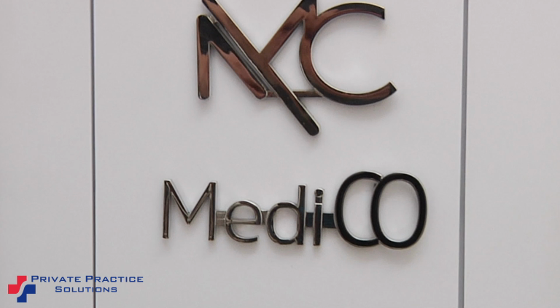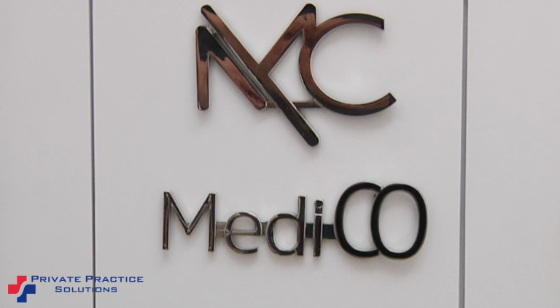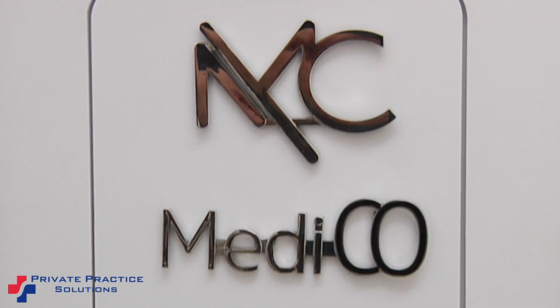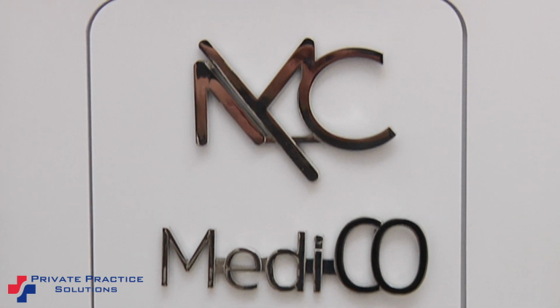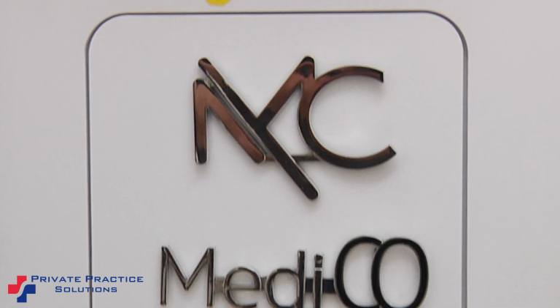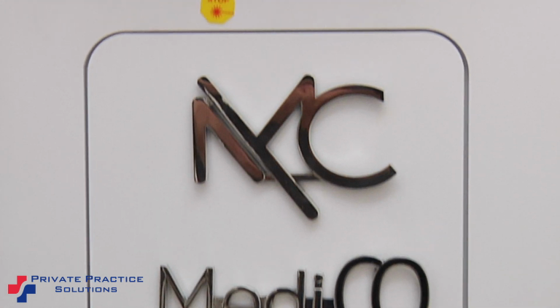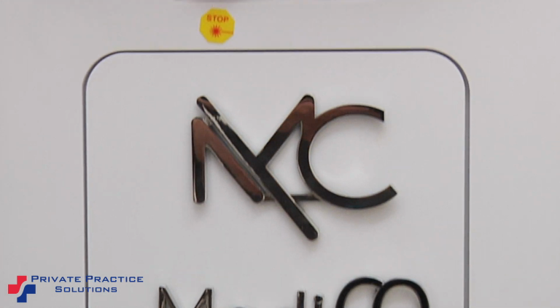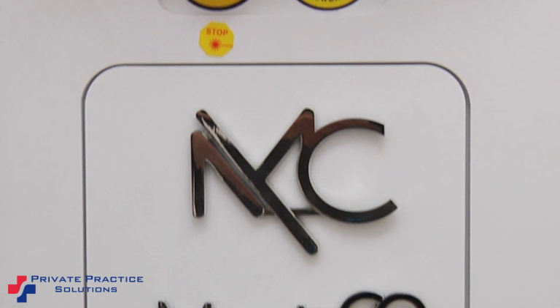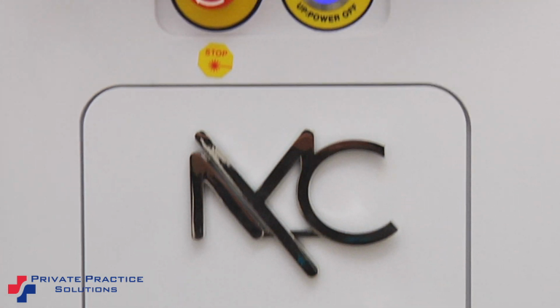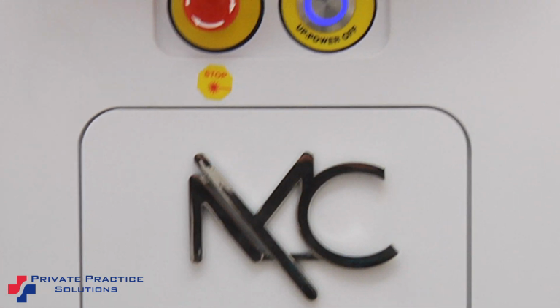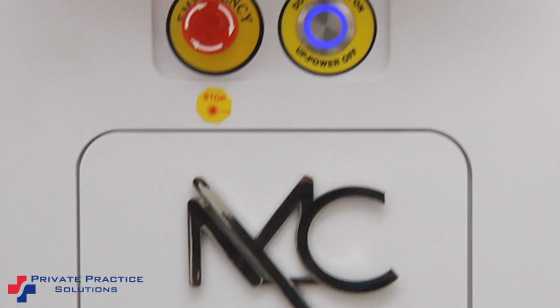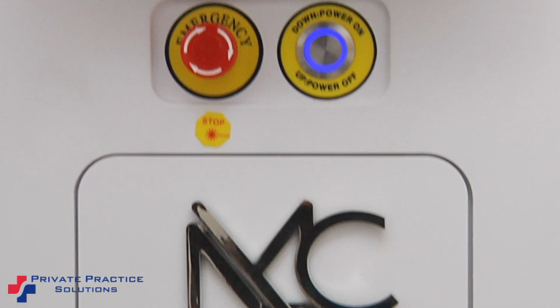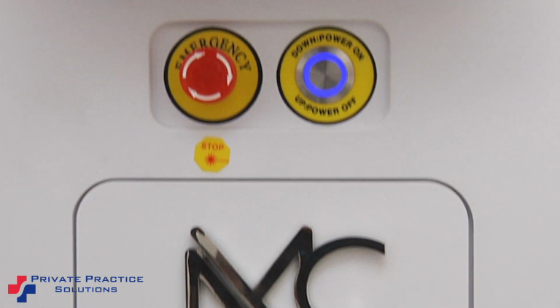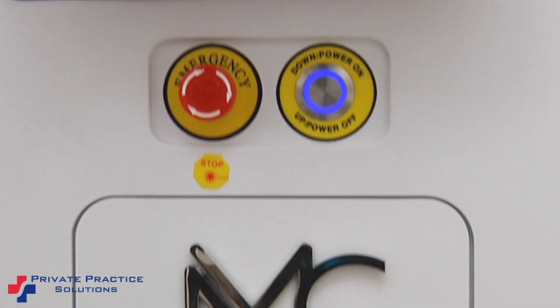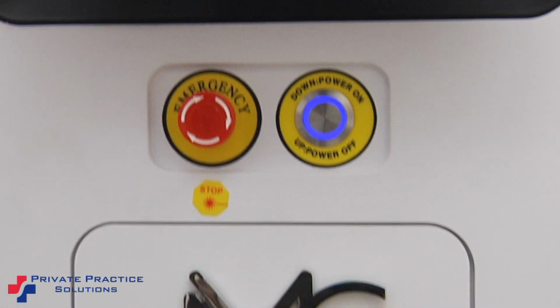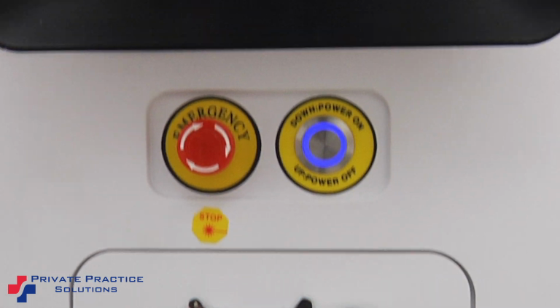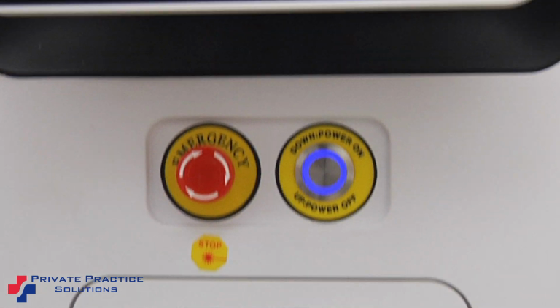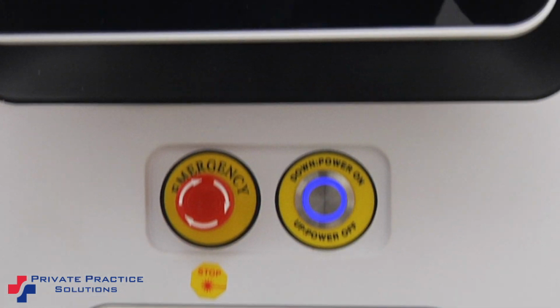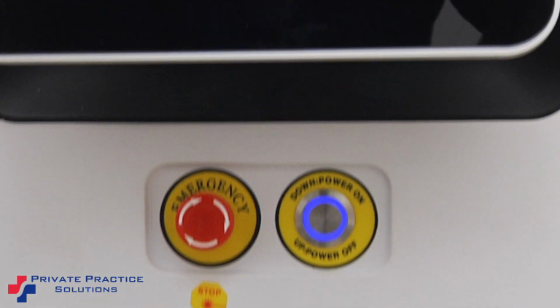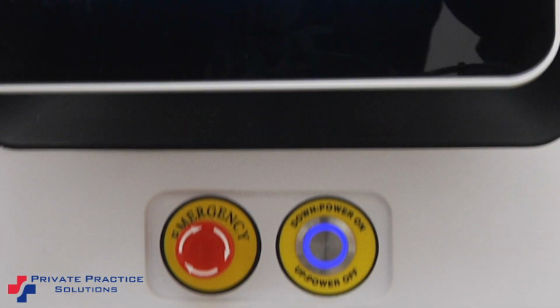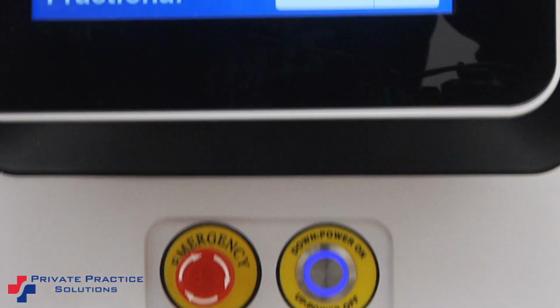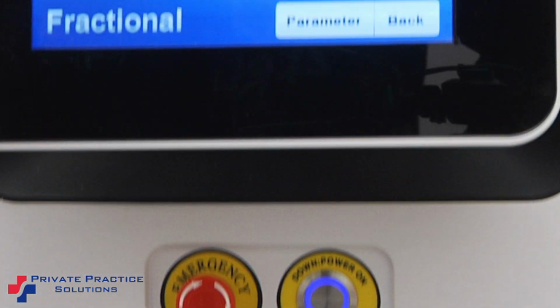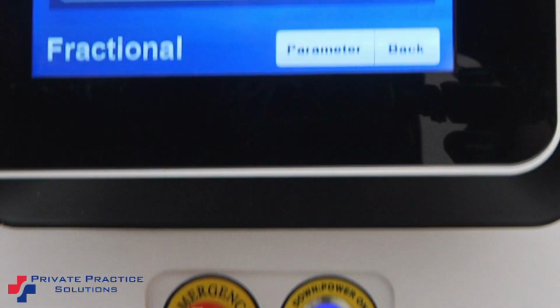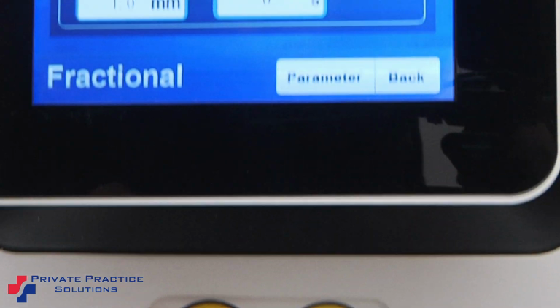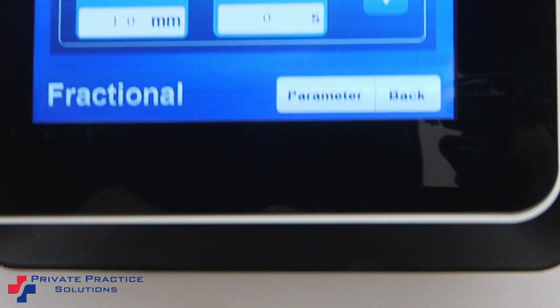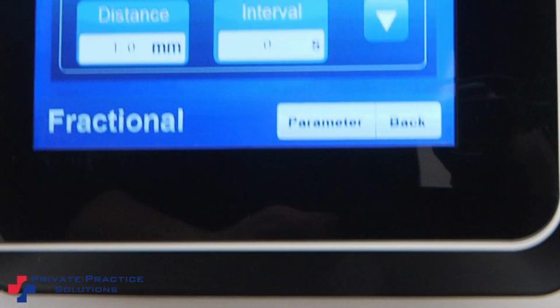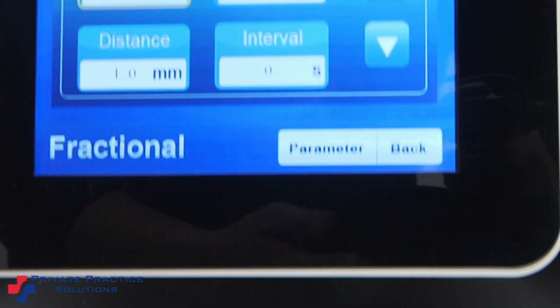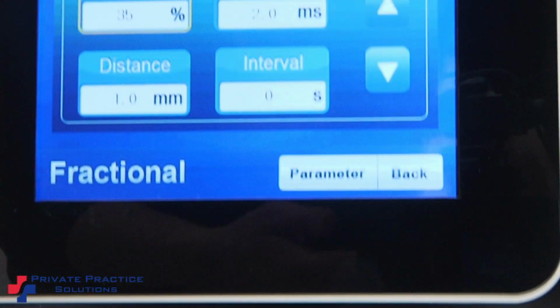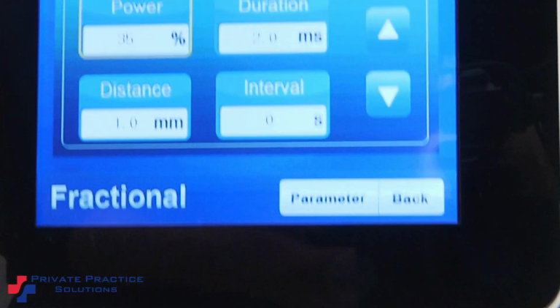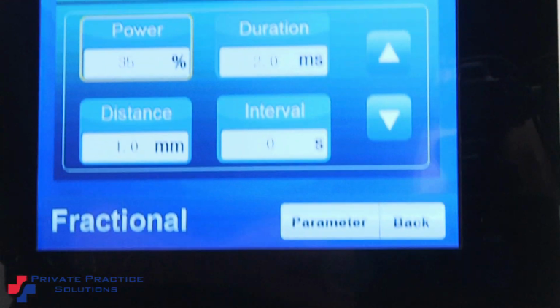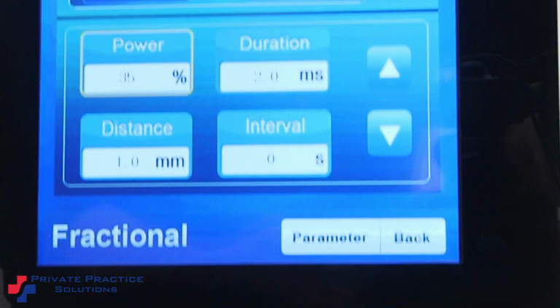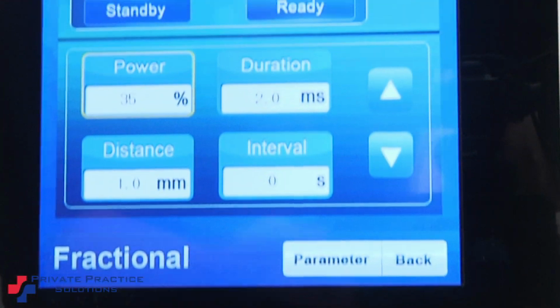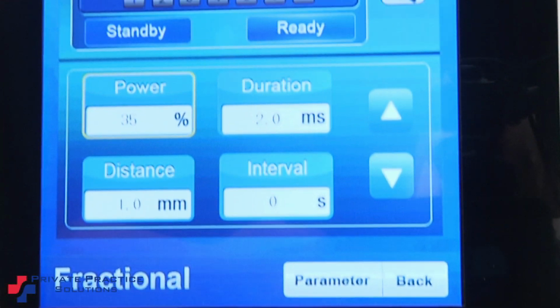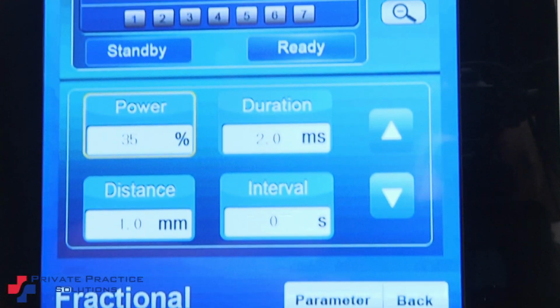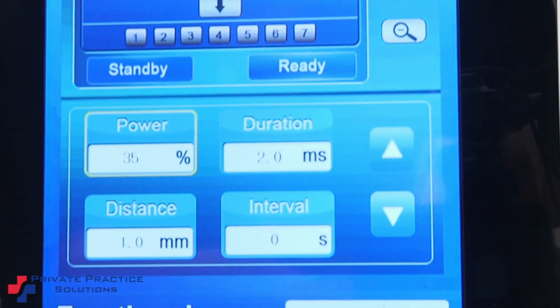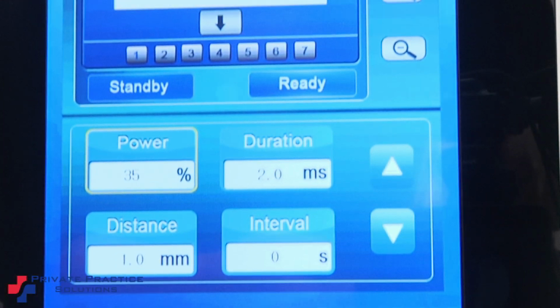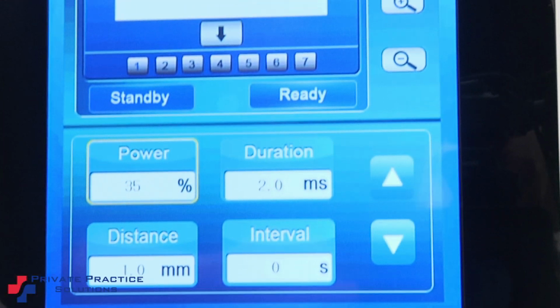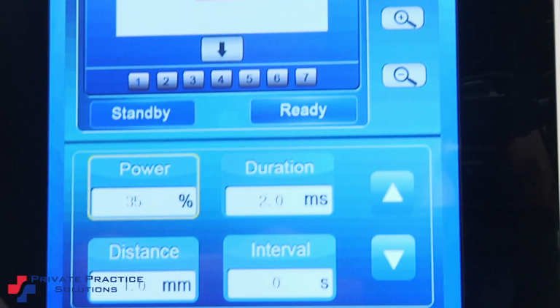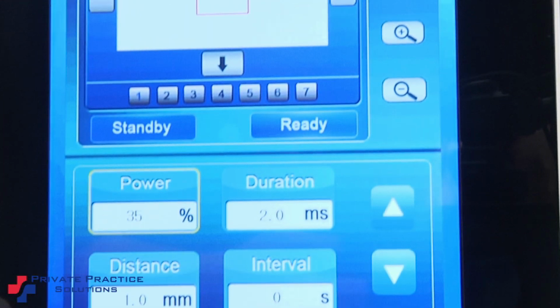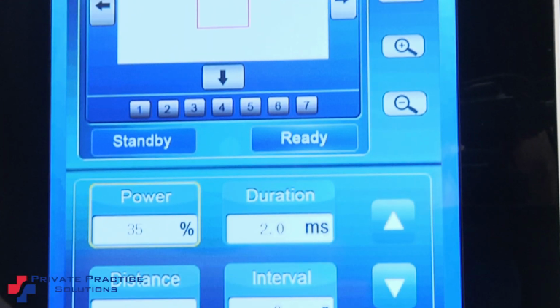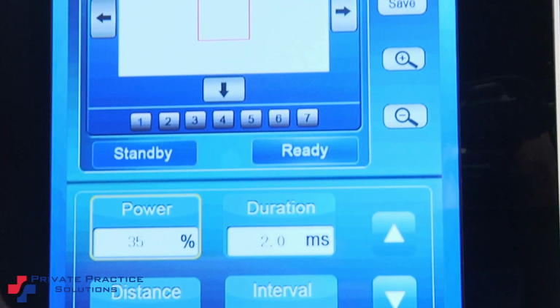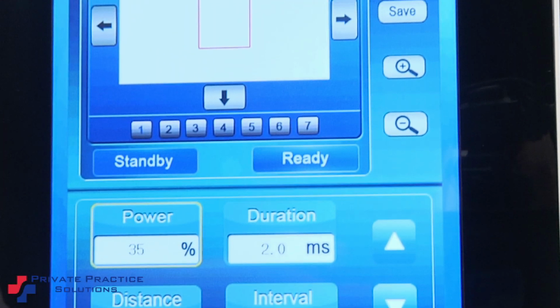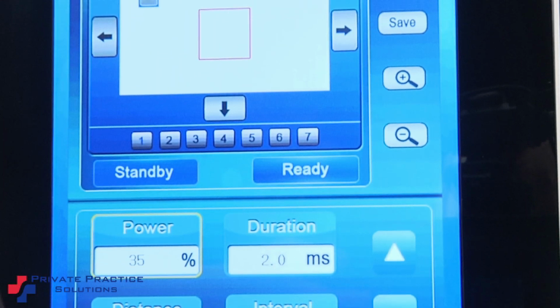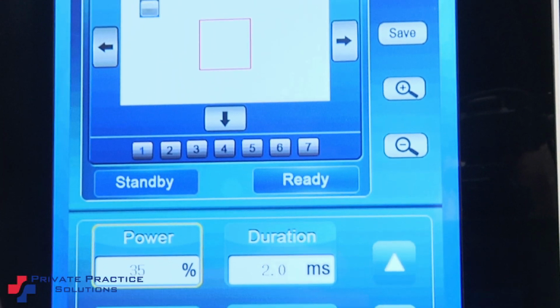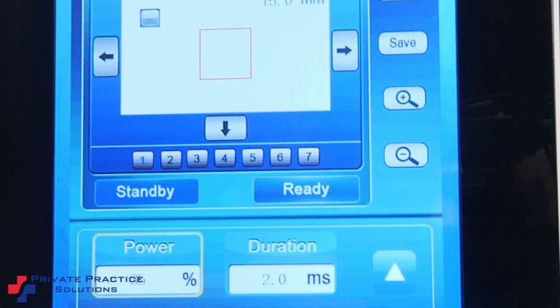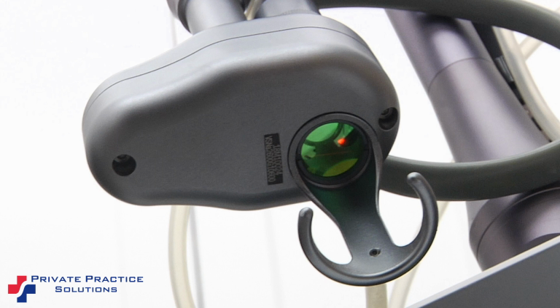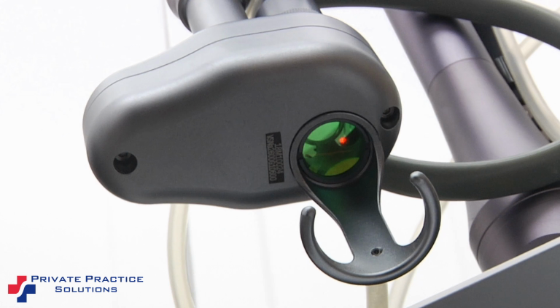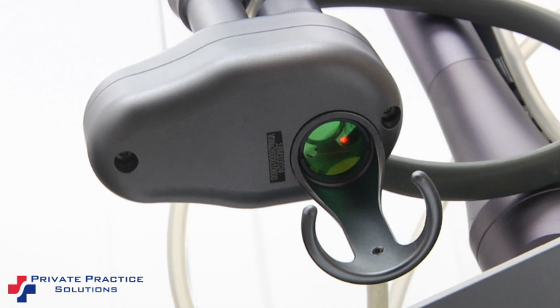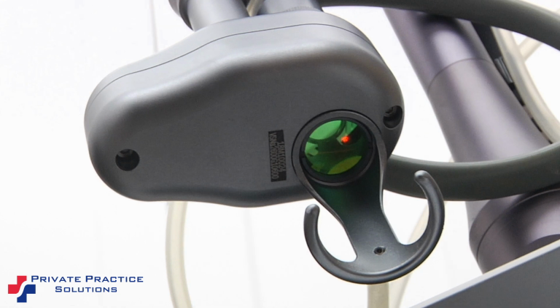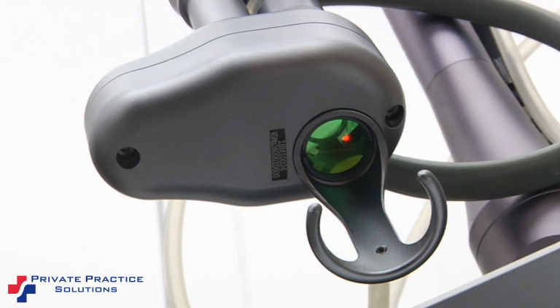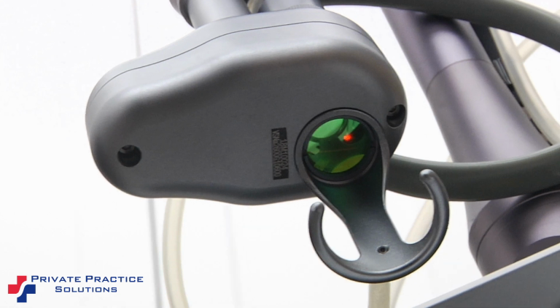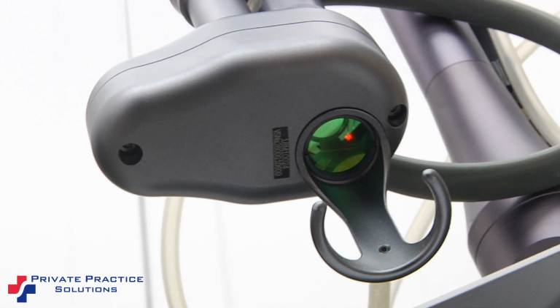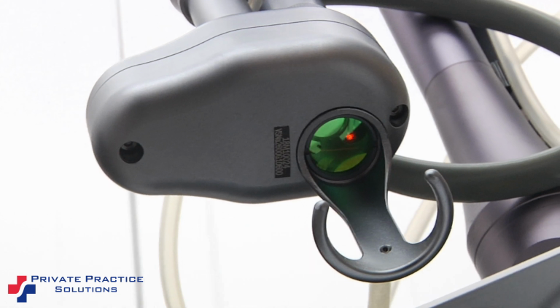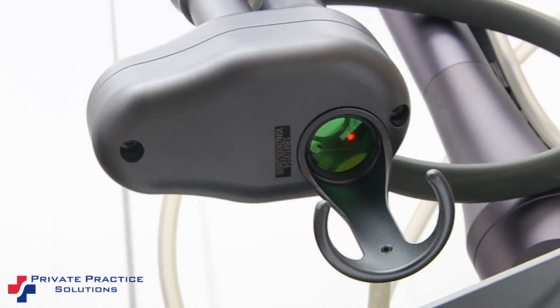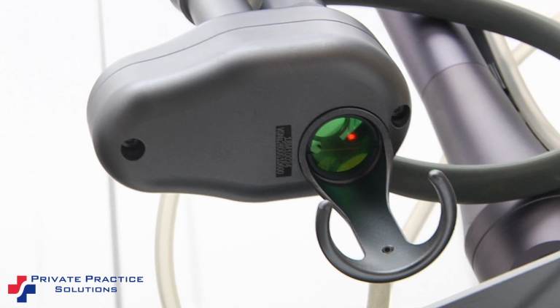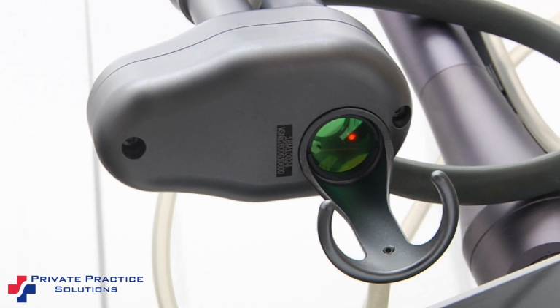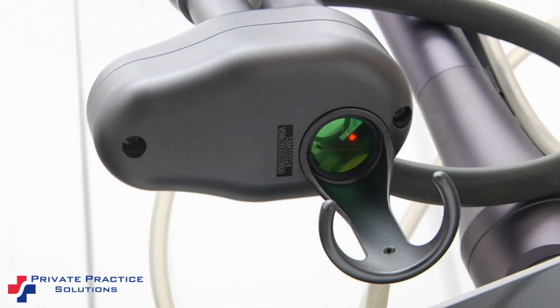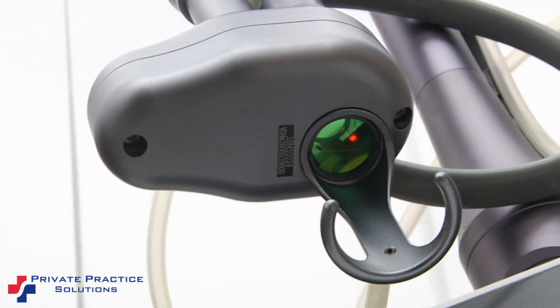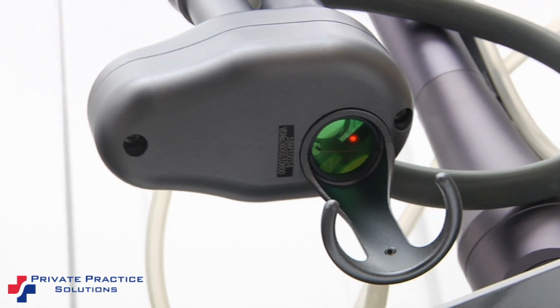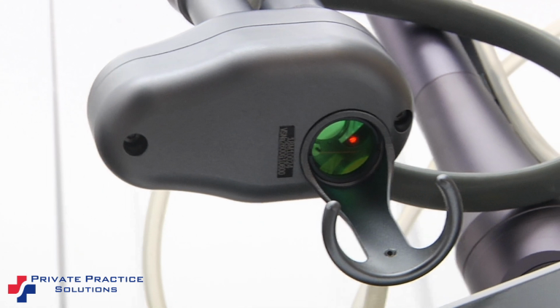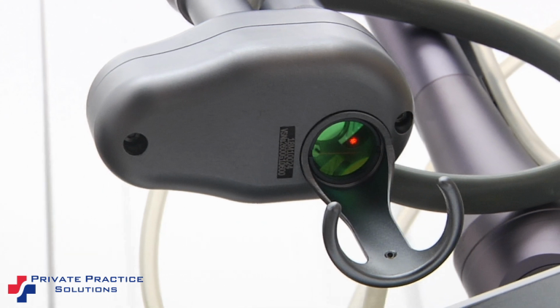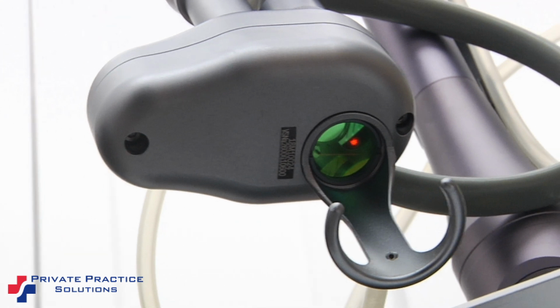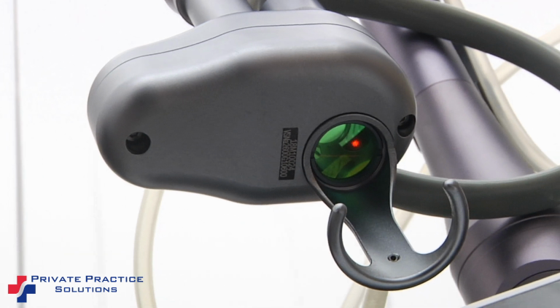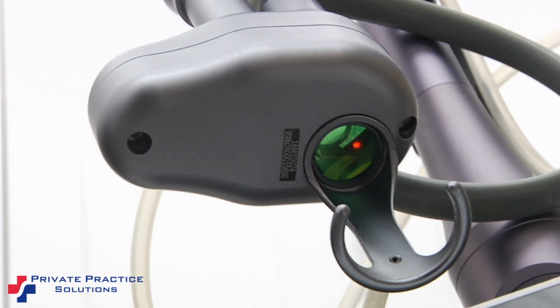Well, Gigi, thank you very much for having me here today and telling us about the MediCo CO2. Very informative. Thank you. Absolutely.